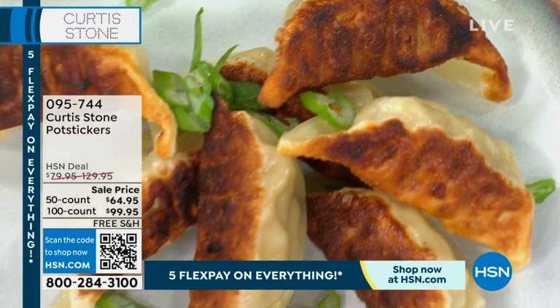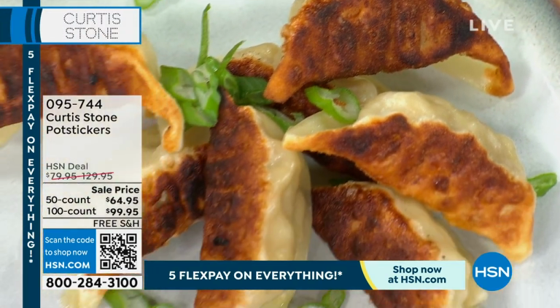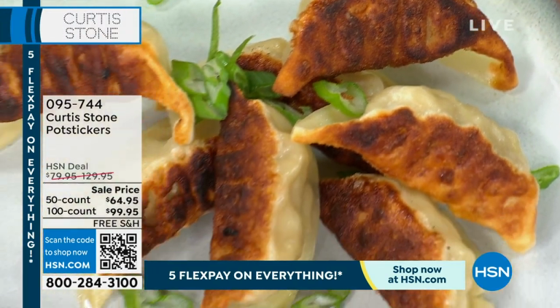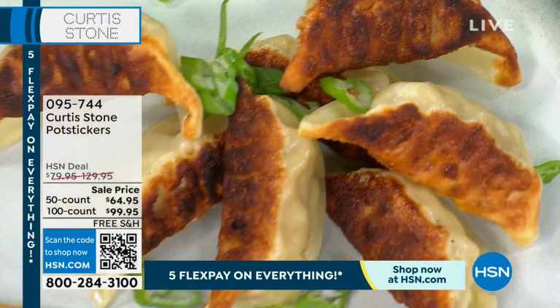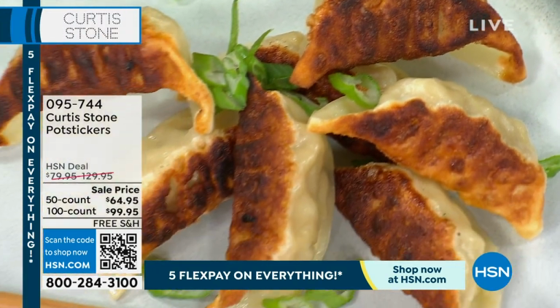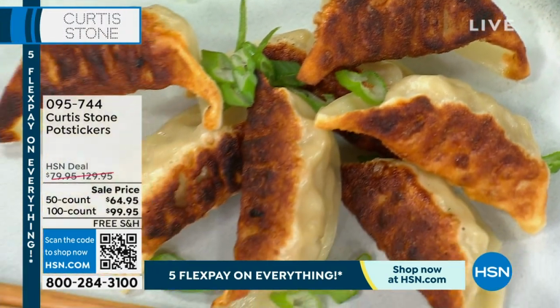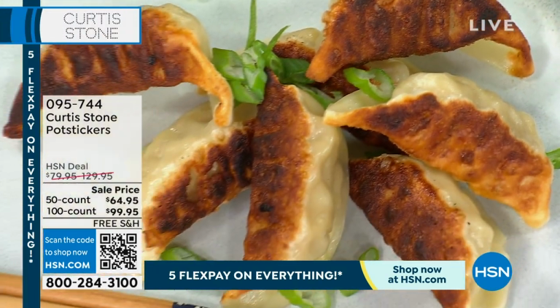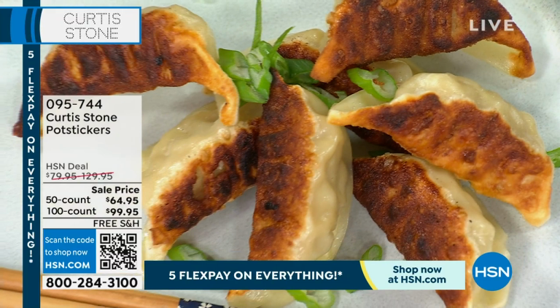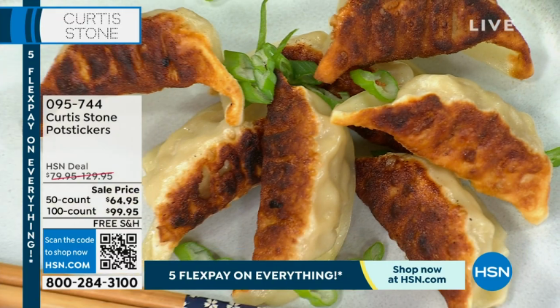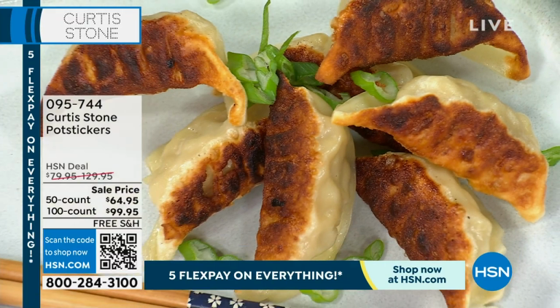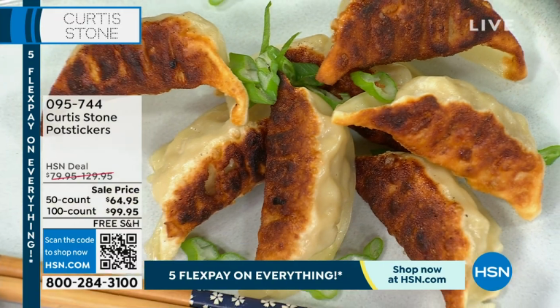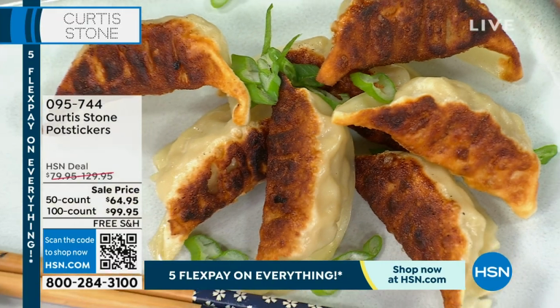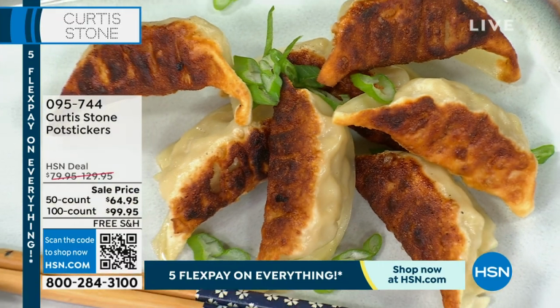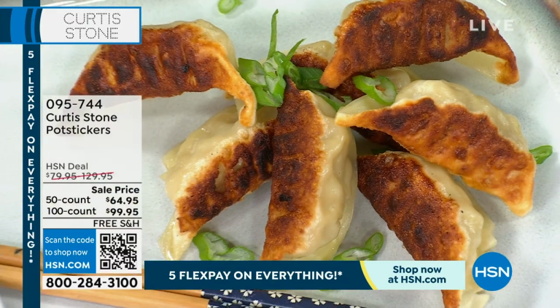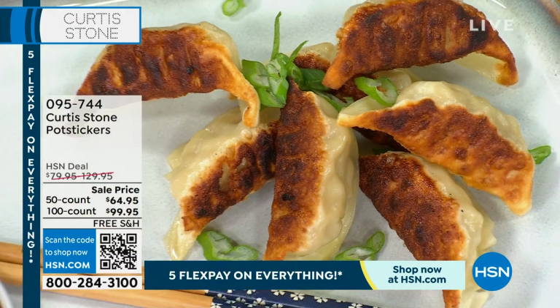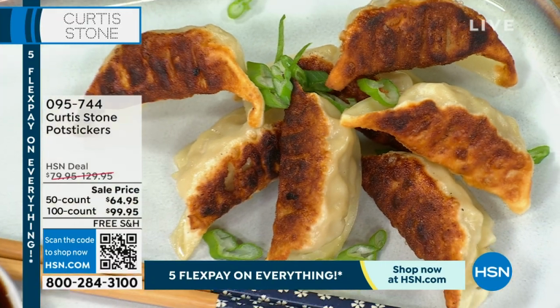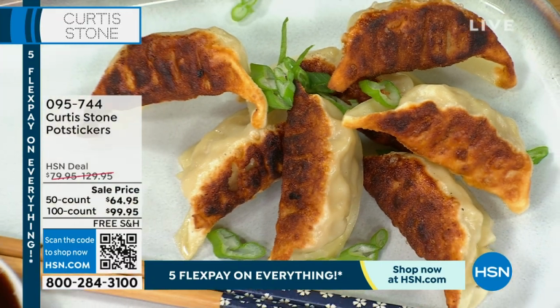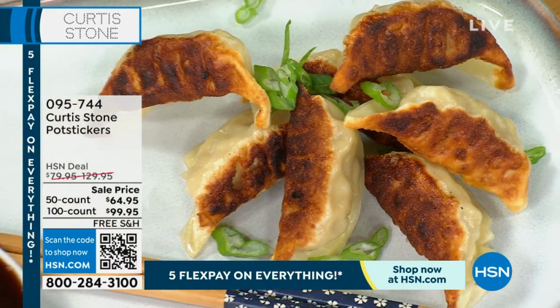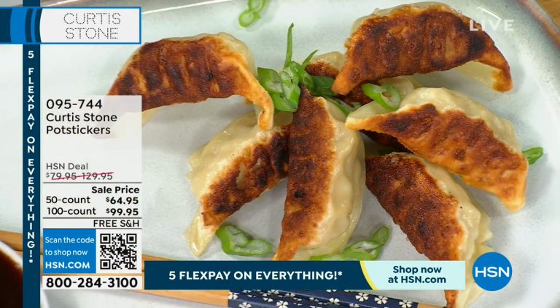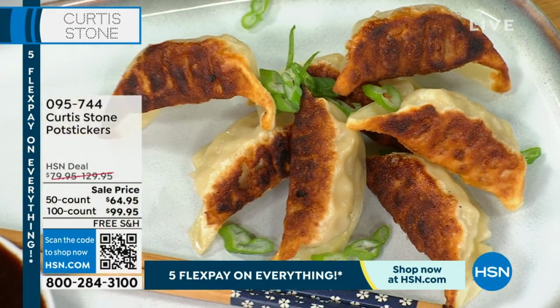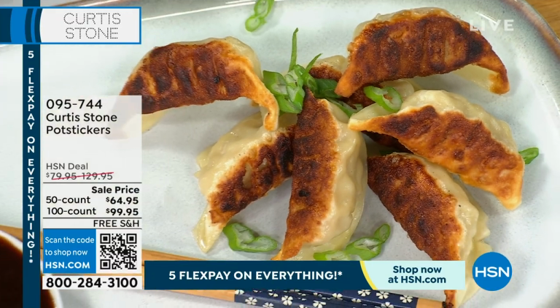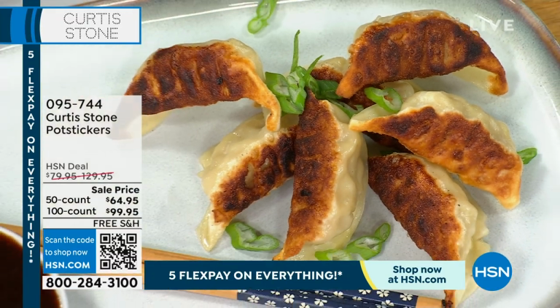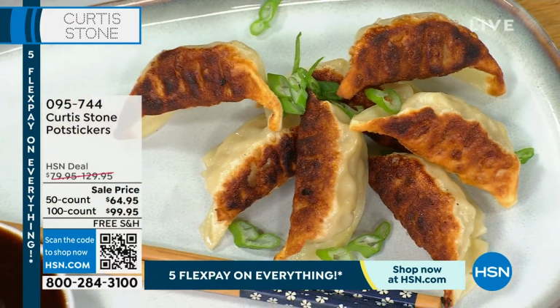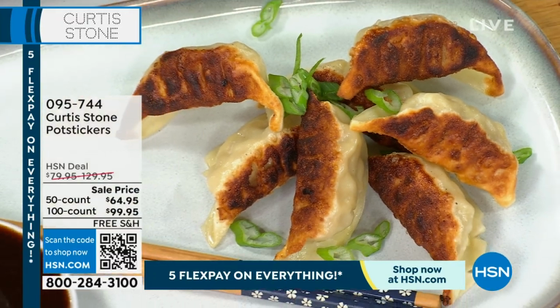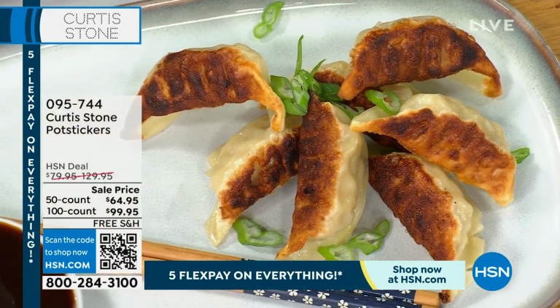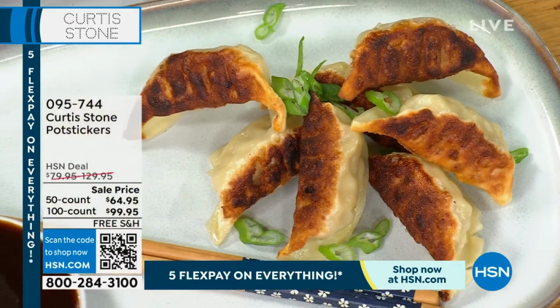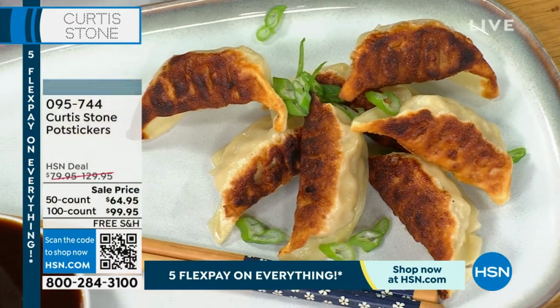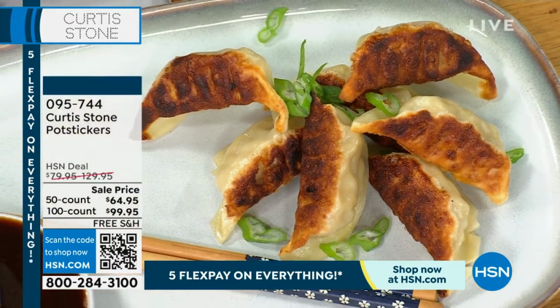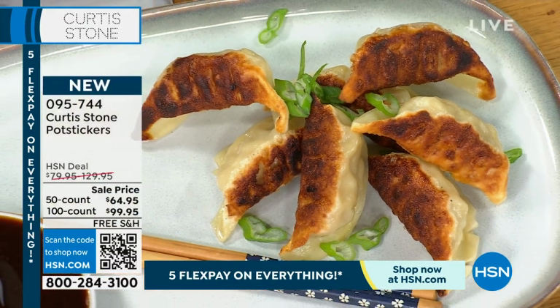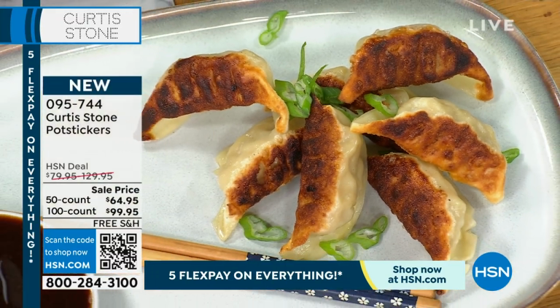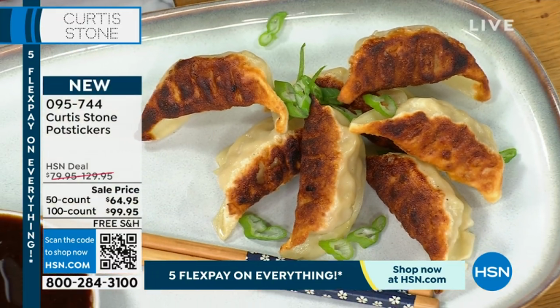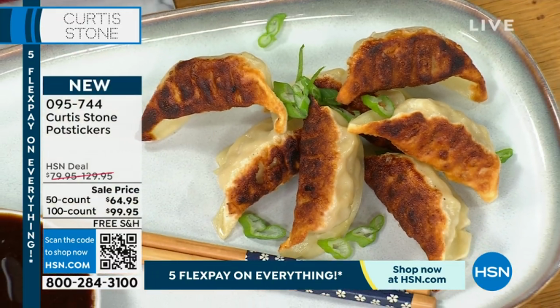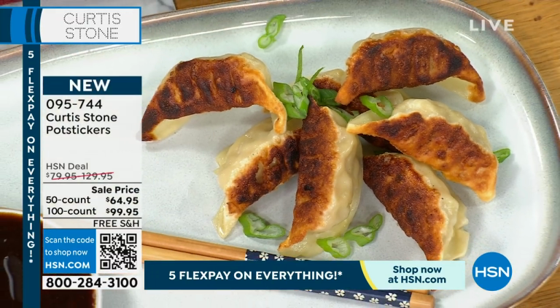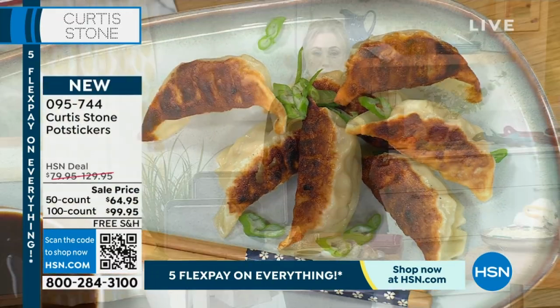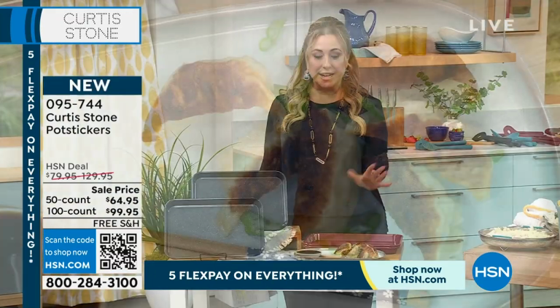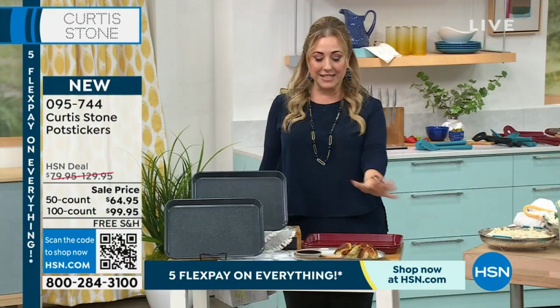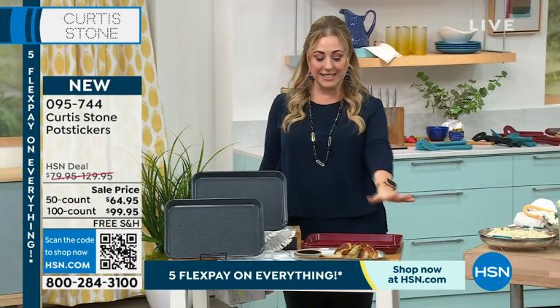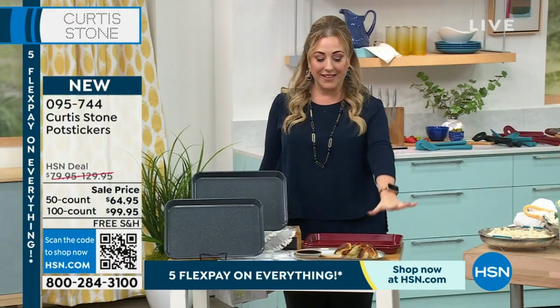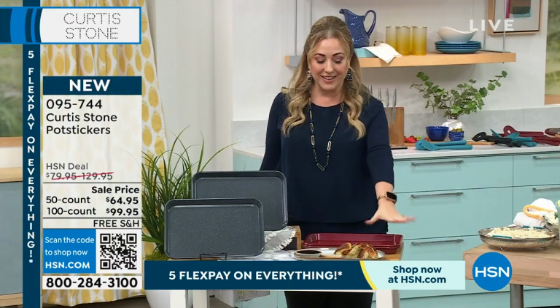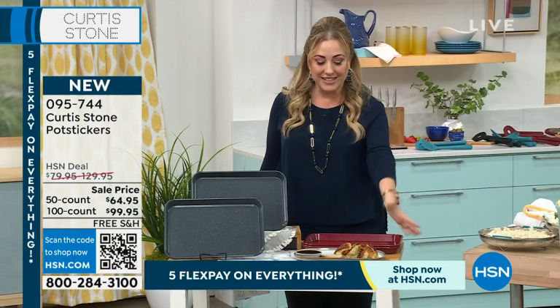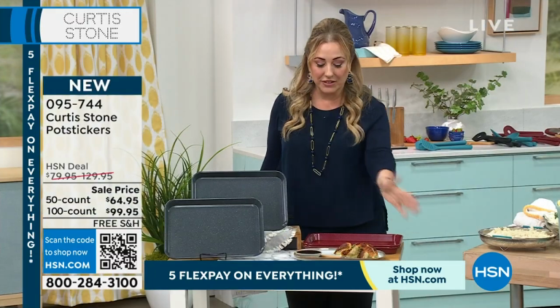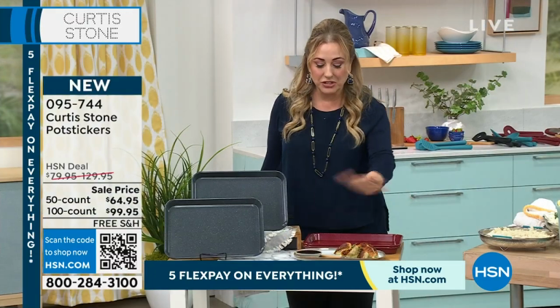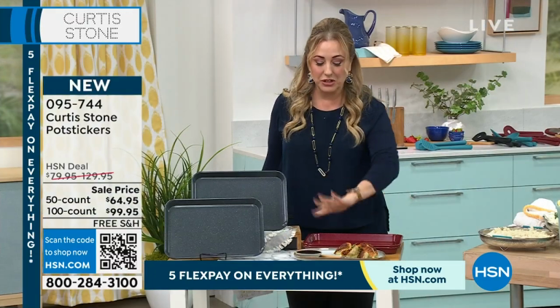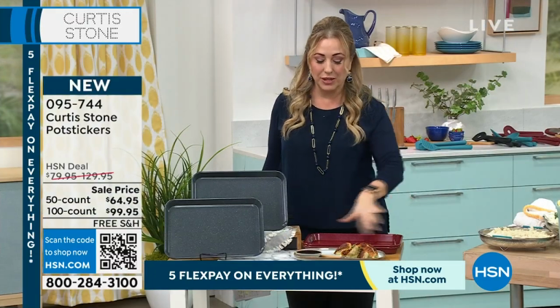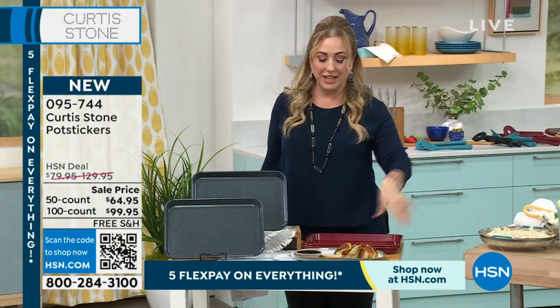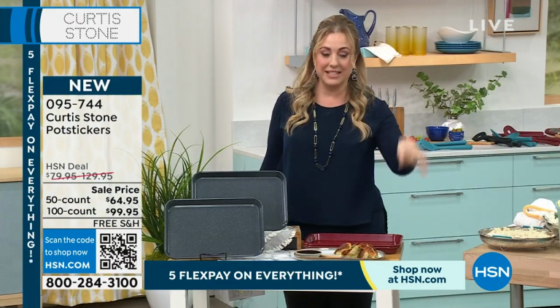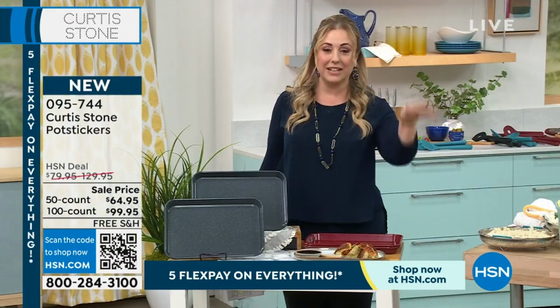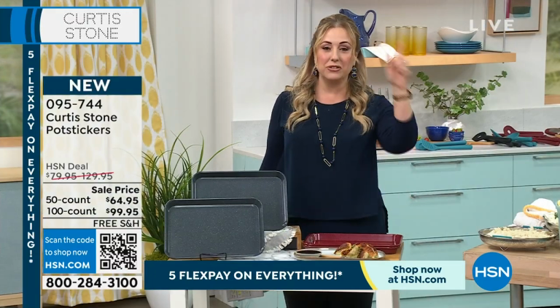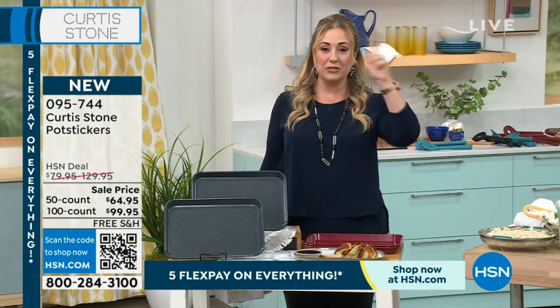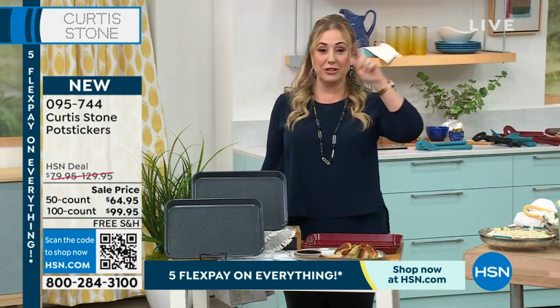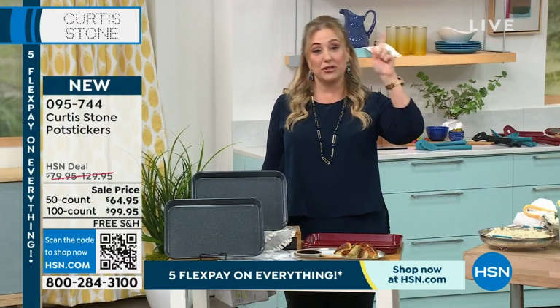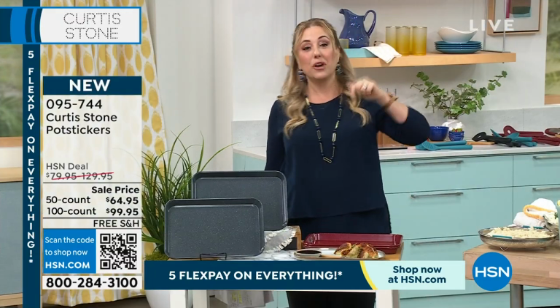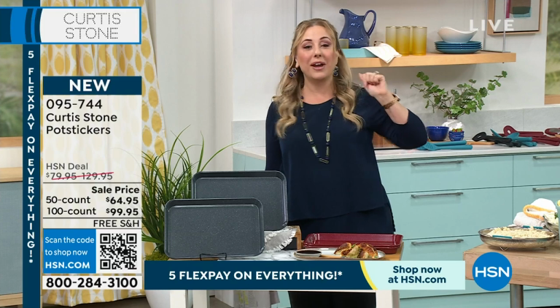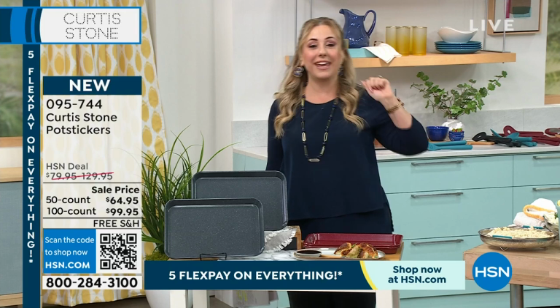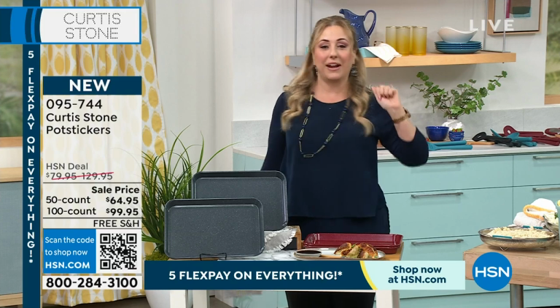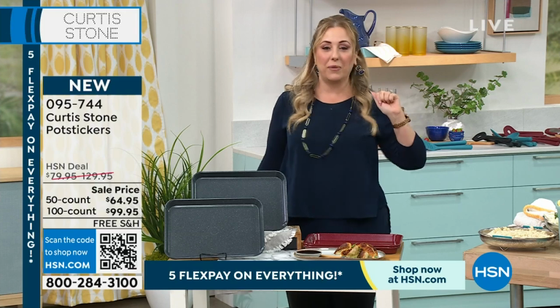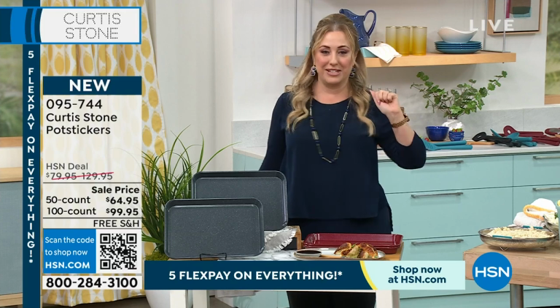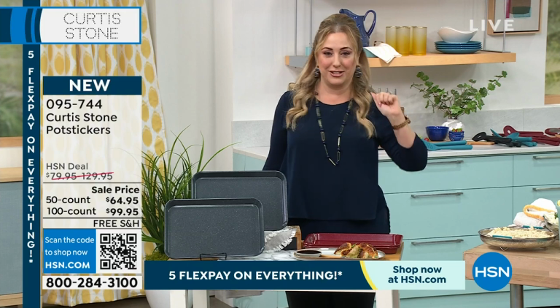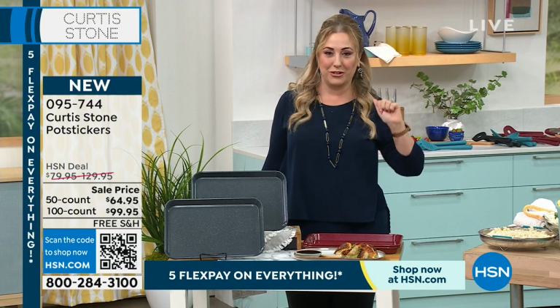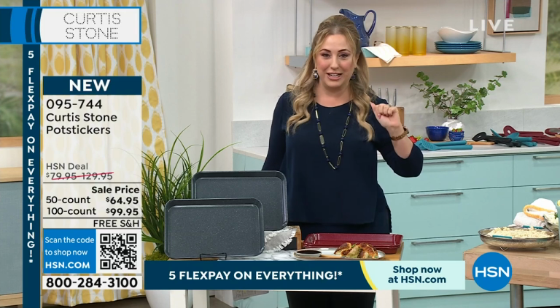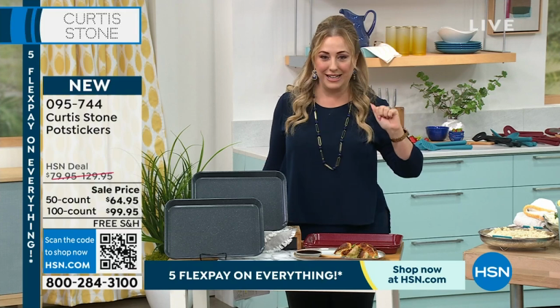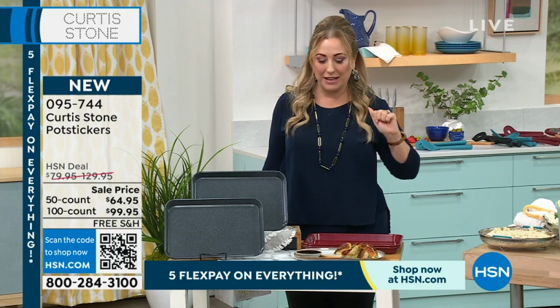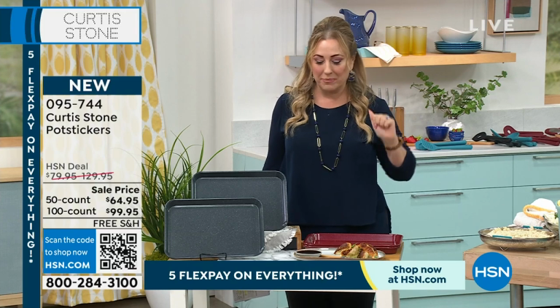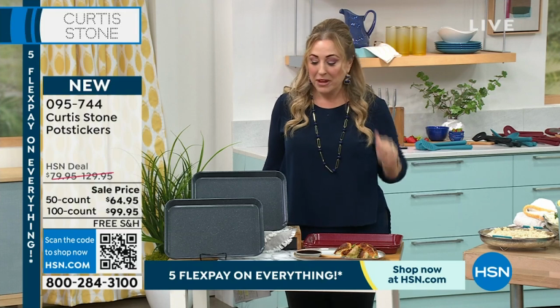The shipping and handling, of course, is free. We cannot wait to send these out to you, and I can tell you during the show, I cannot wait to start eating them.